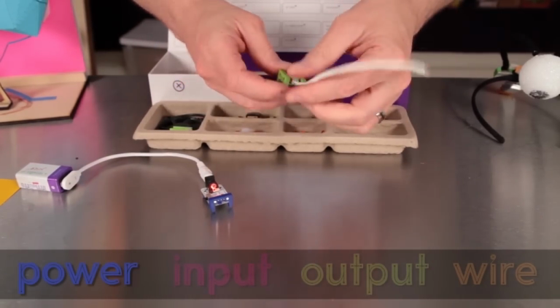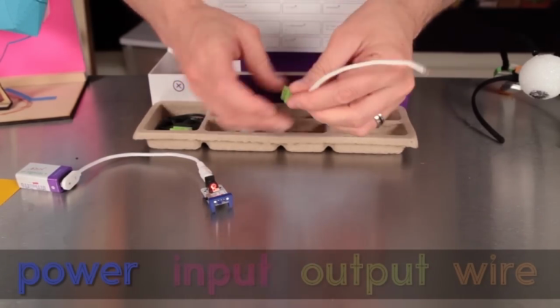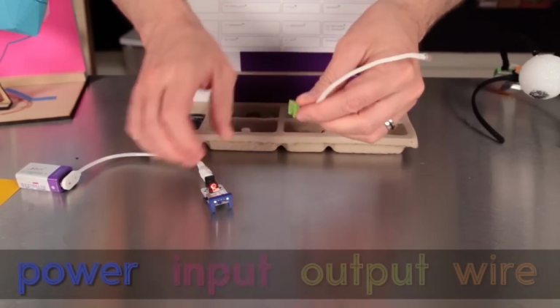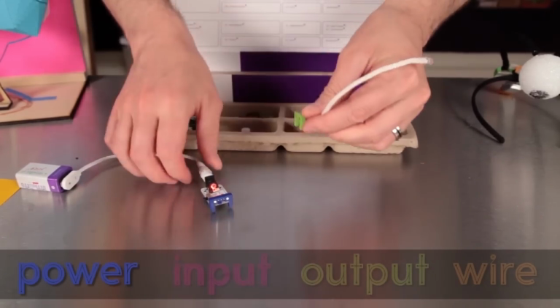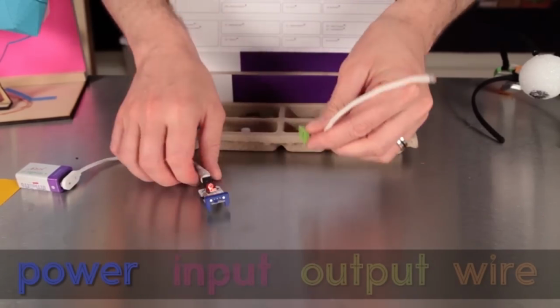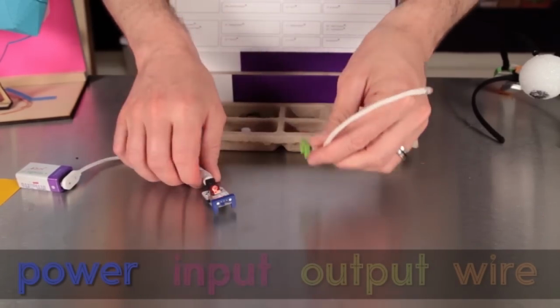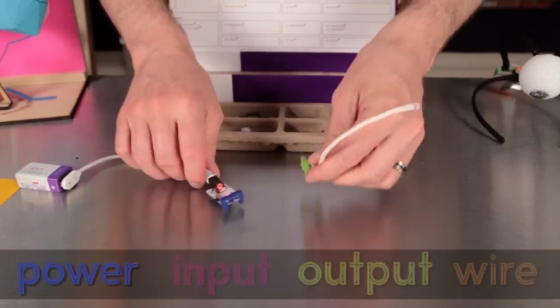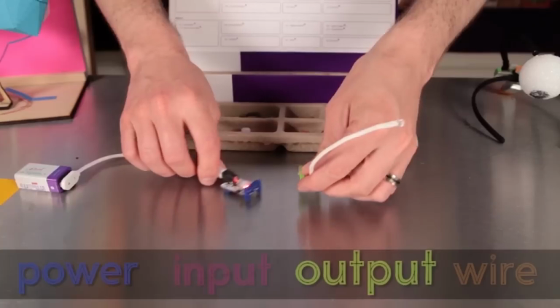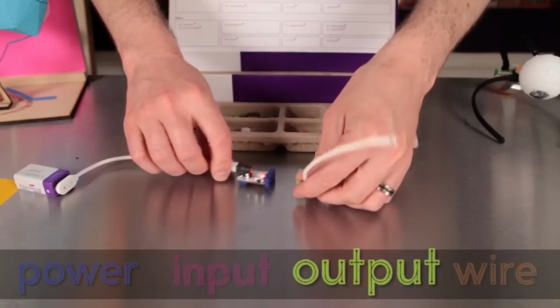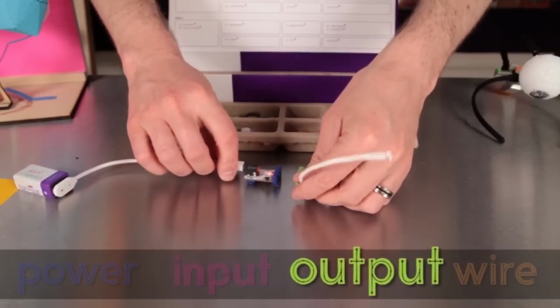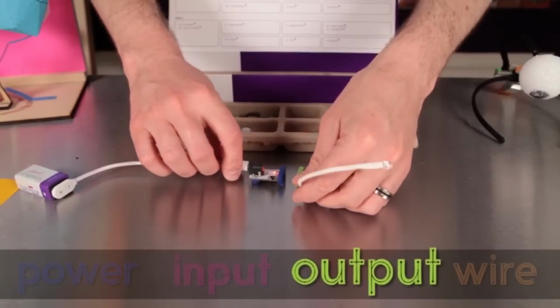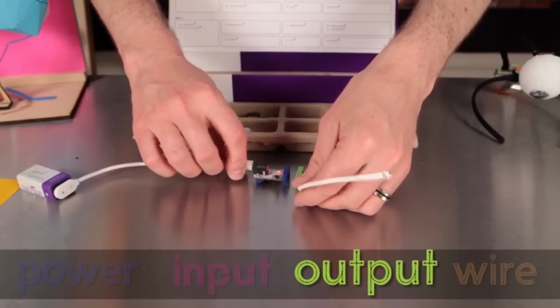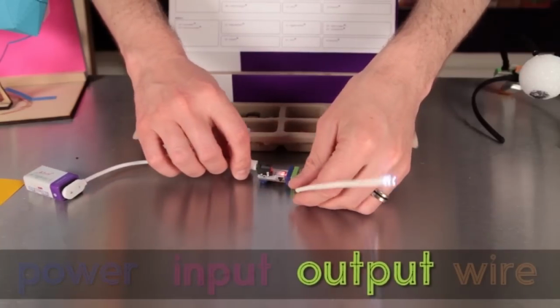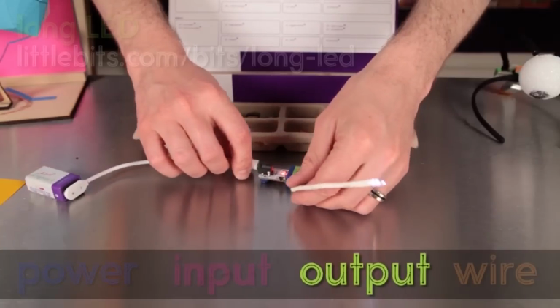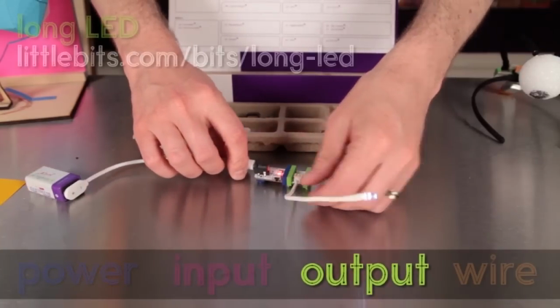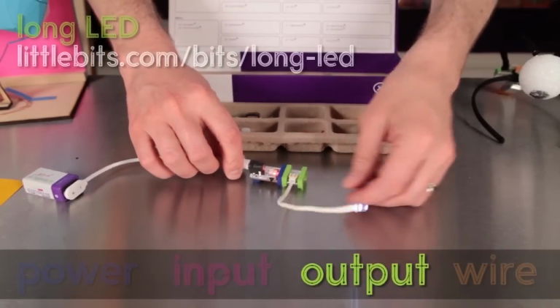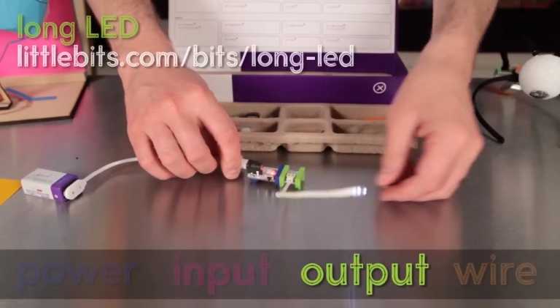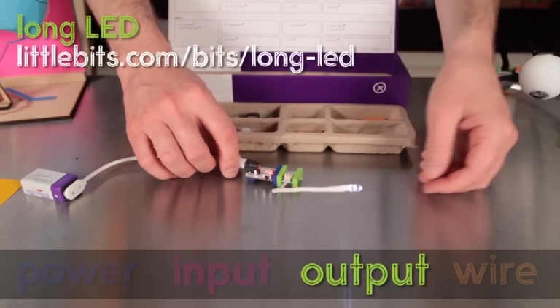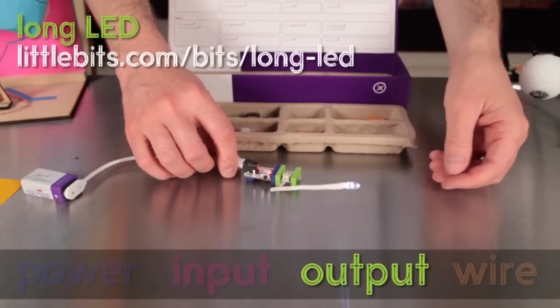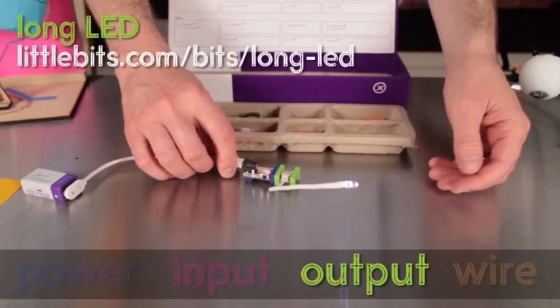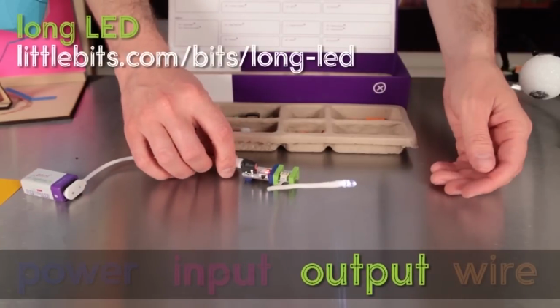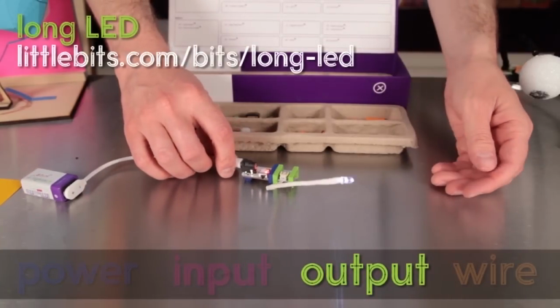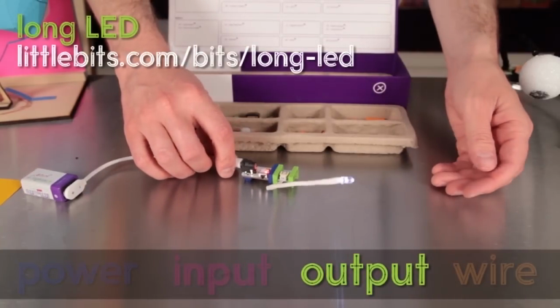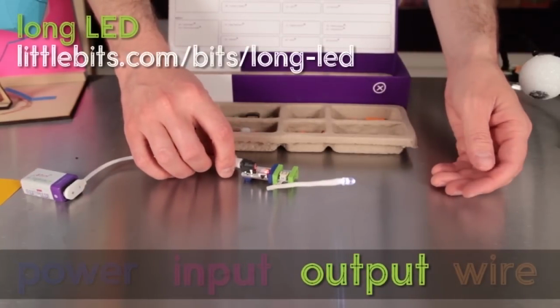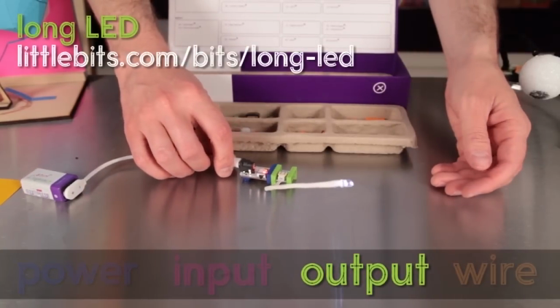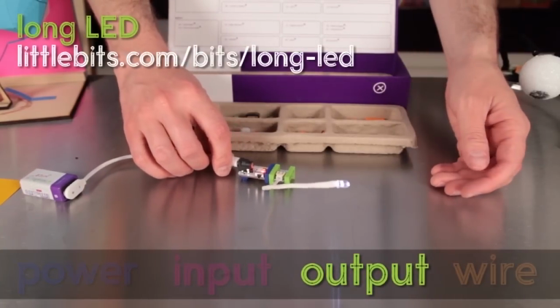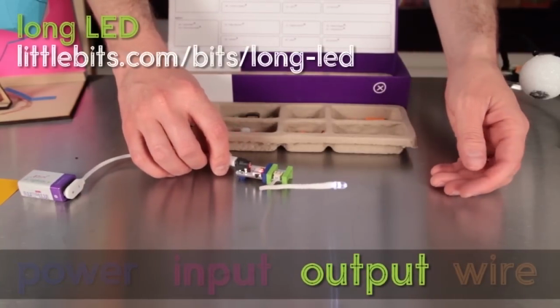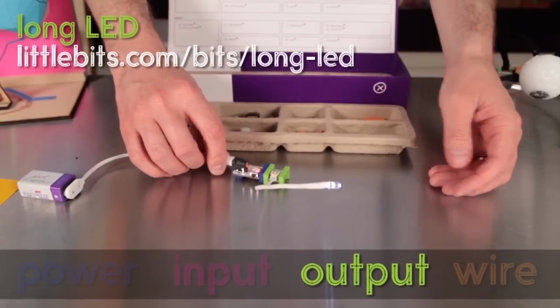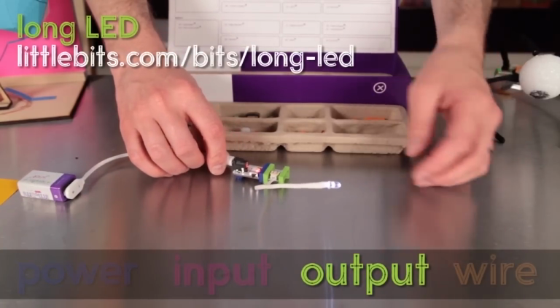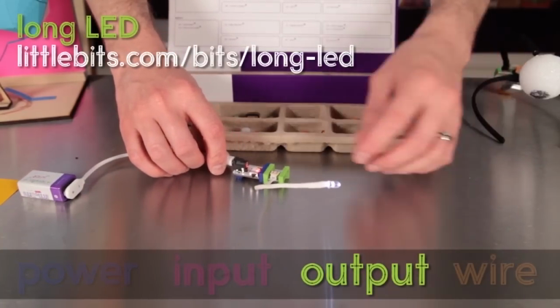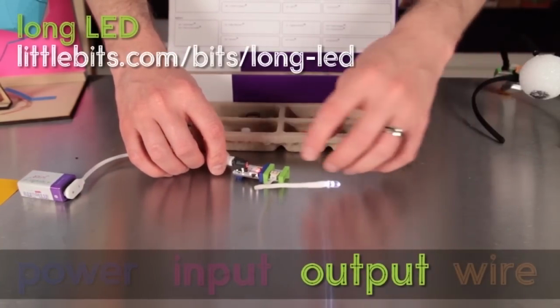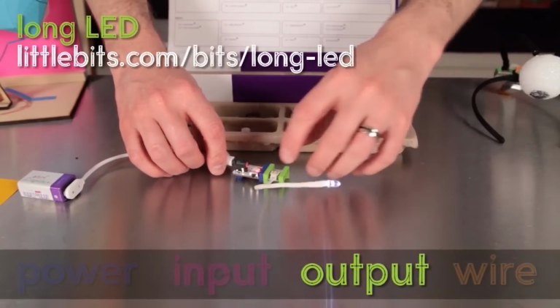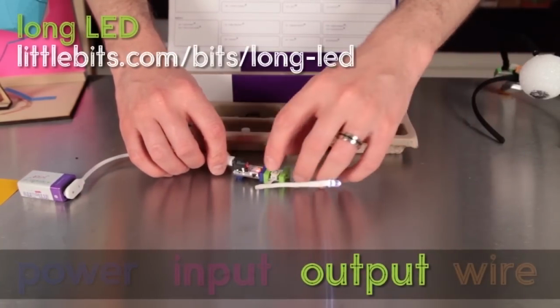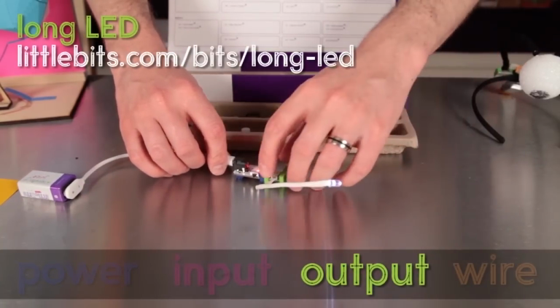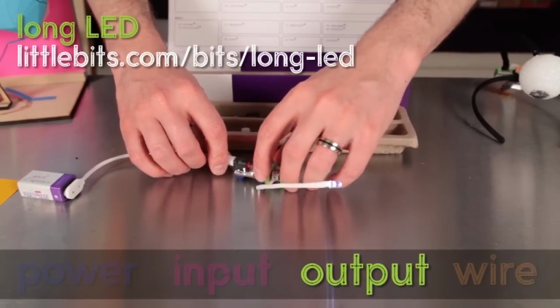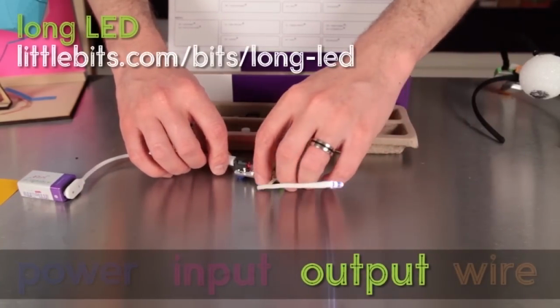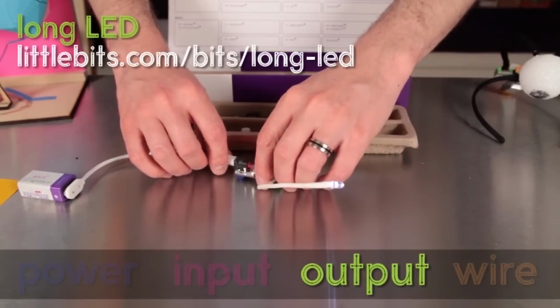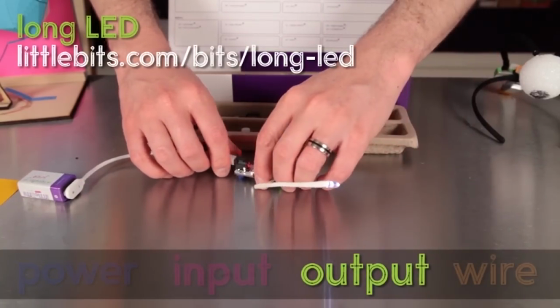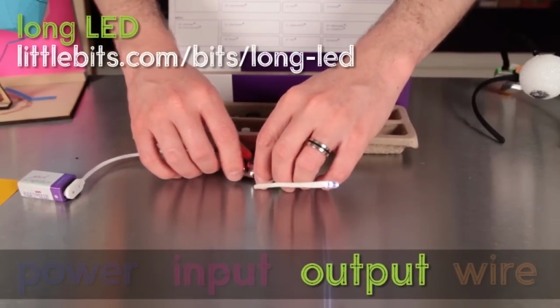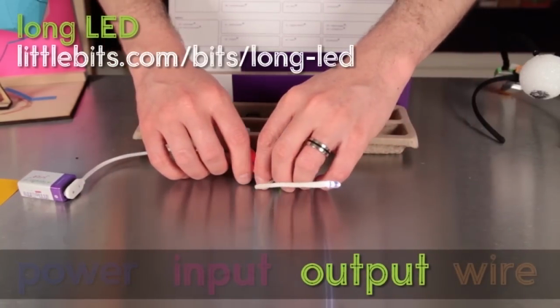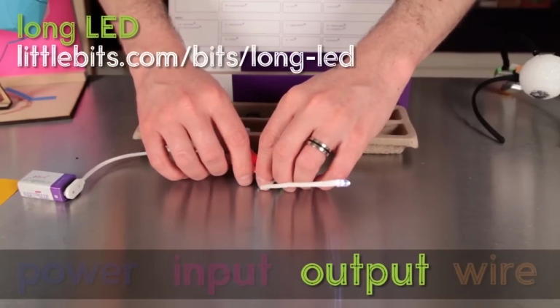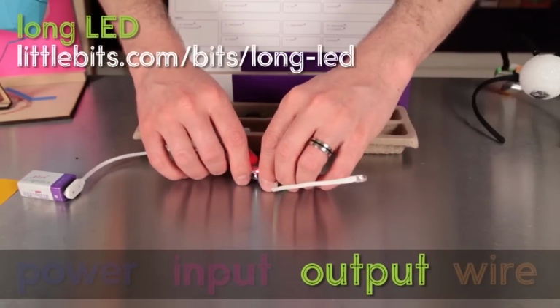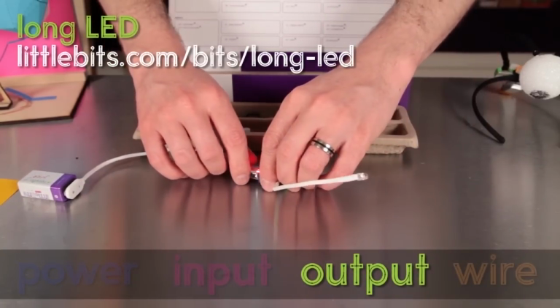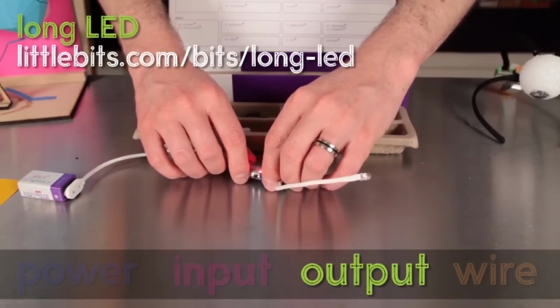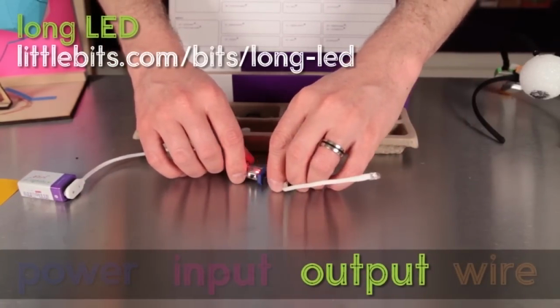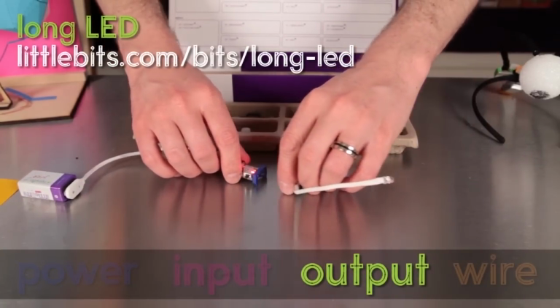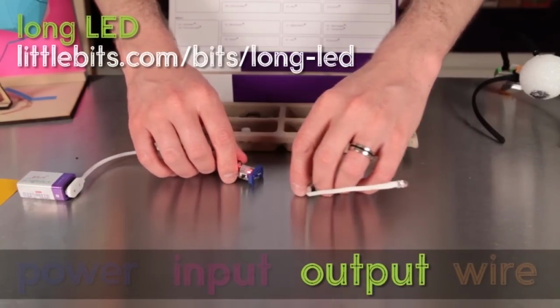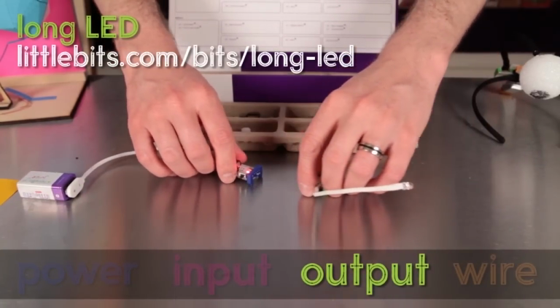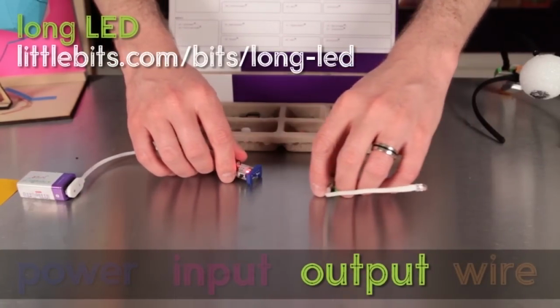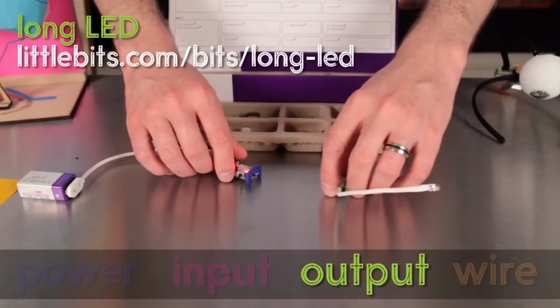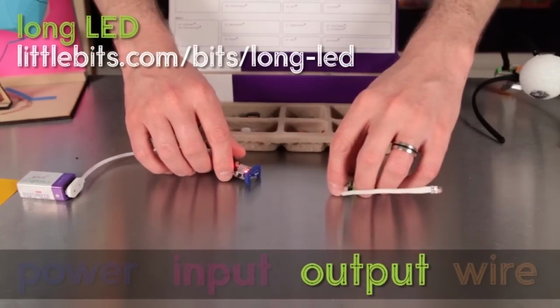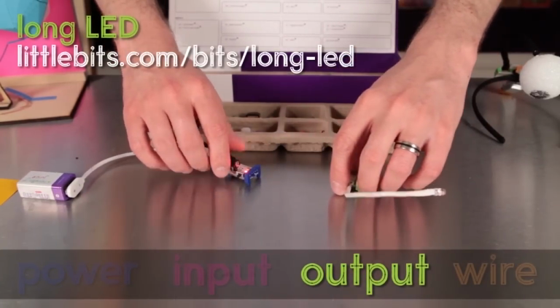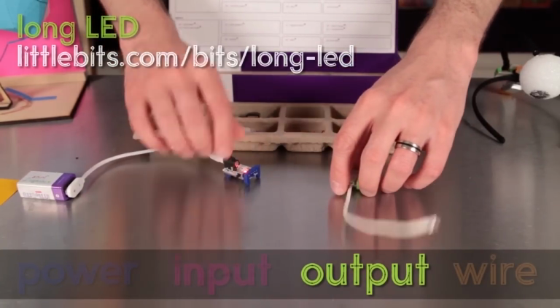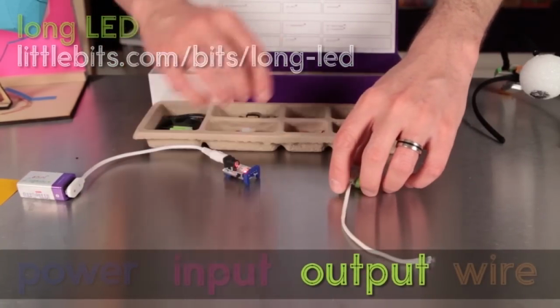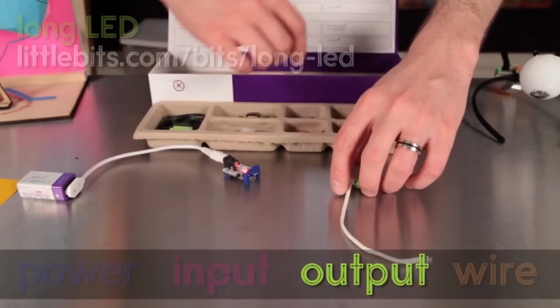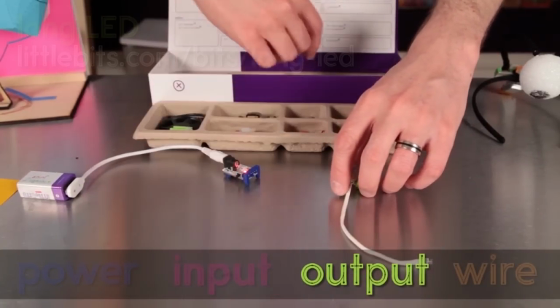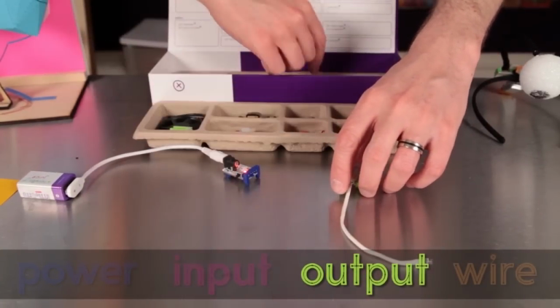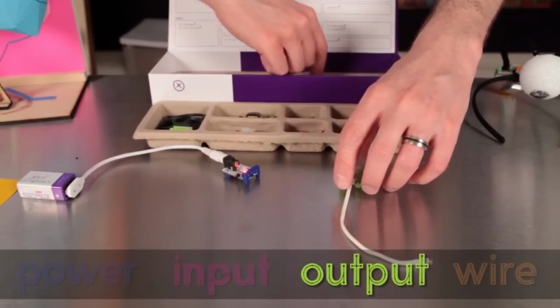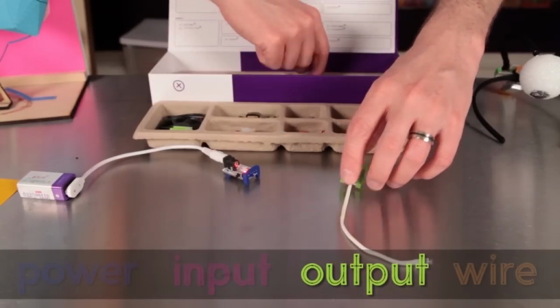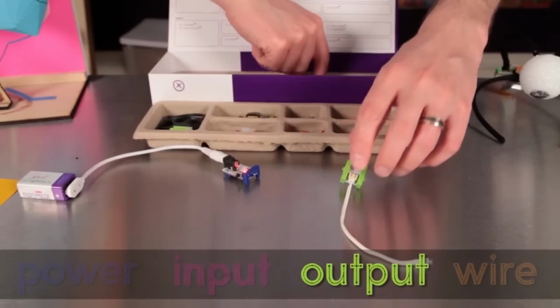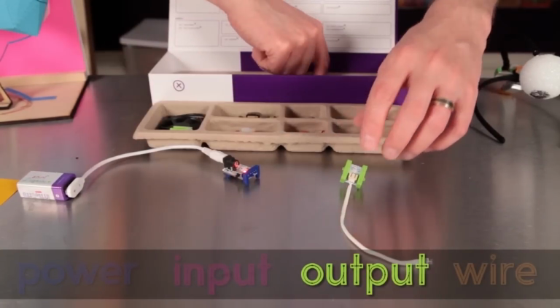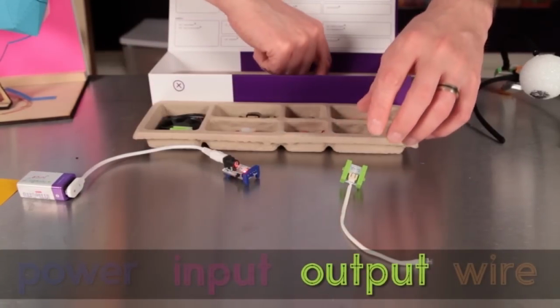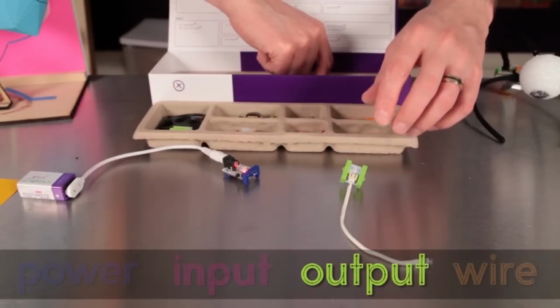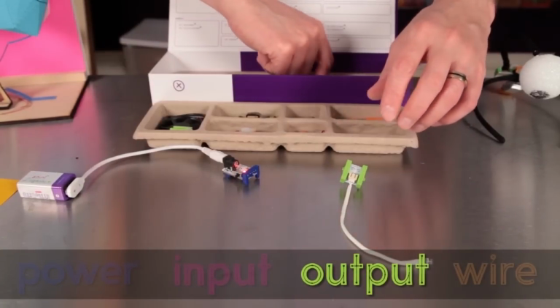The other bit that you see here is a long LED. It's an output bit — one that lights up, makes a sound, or moves, so it's green. There are two in the kit.